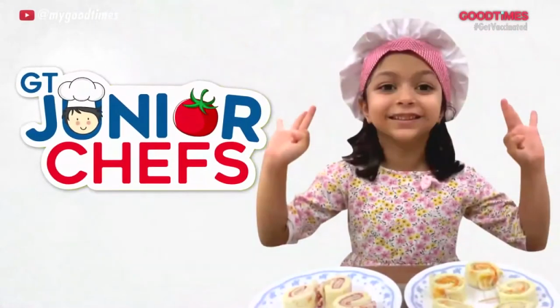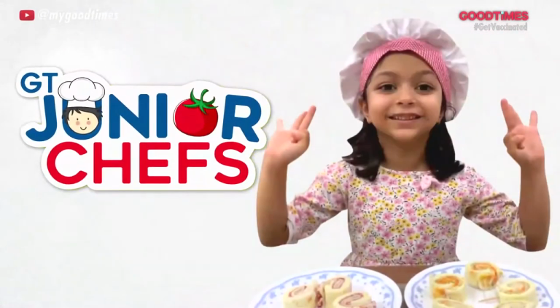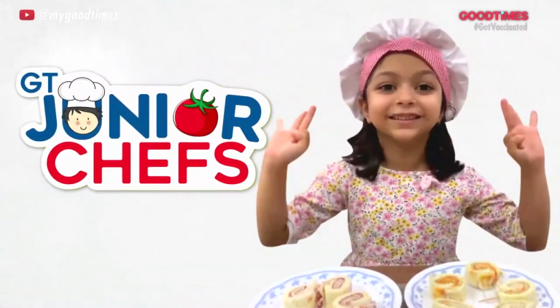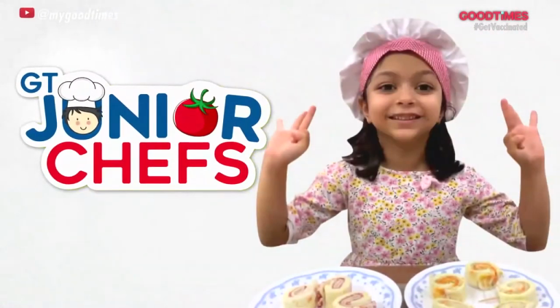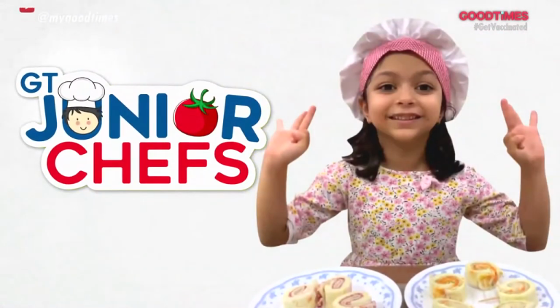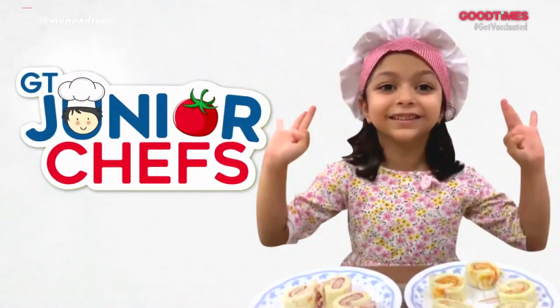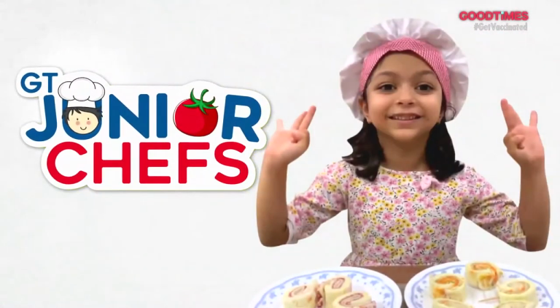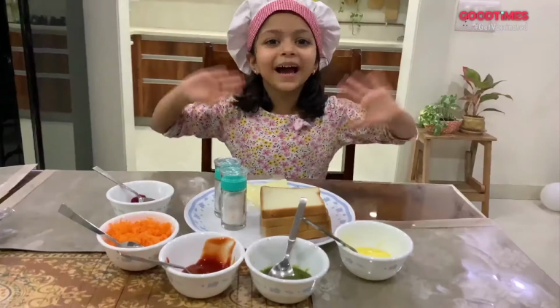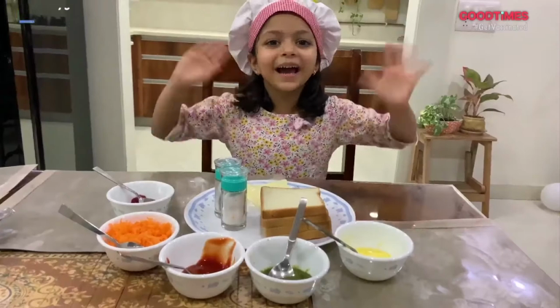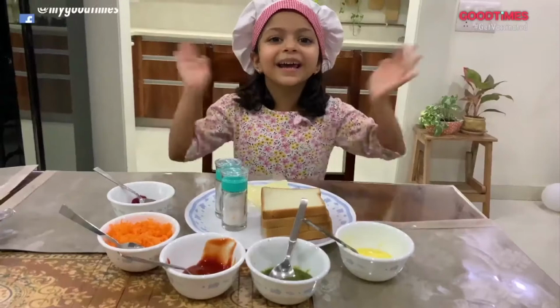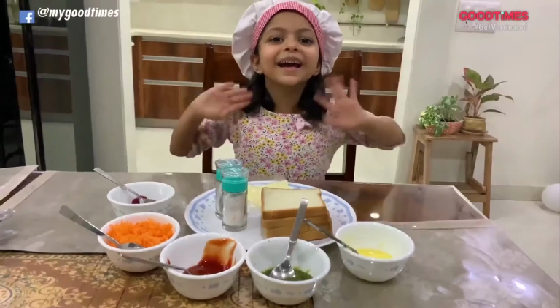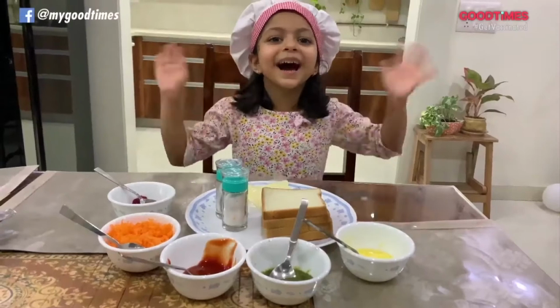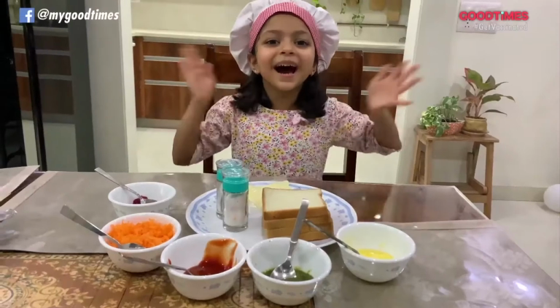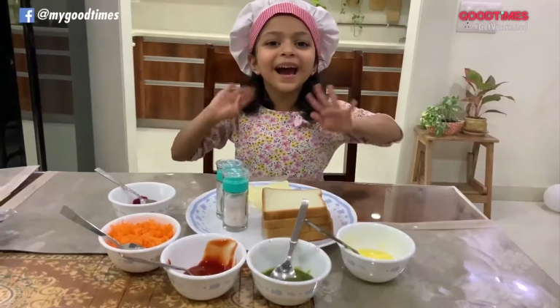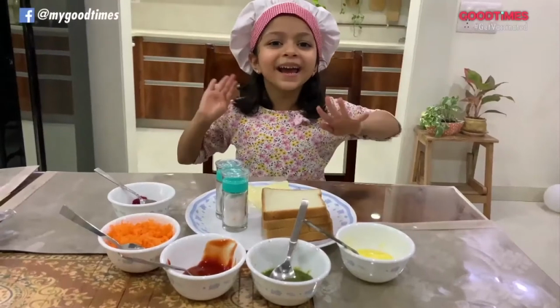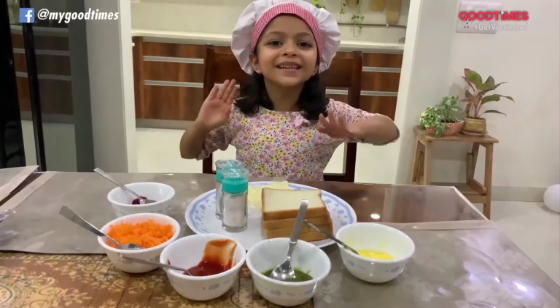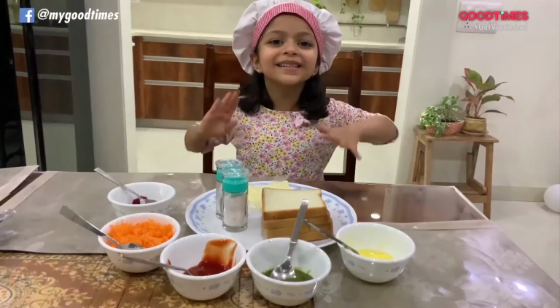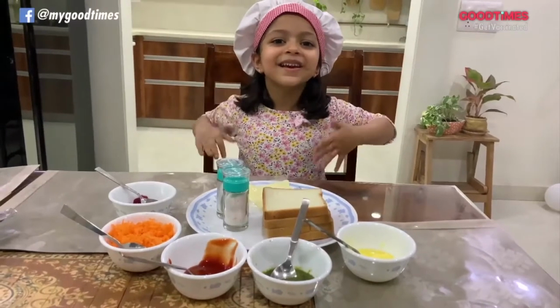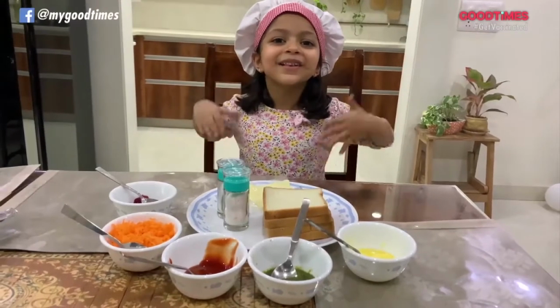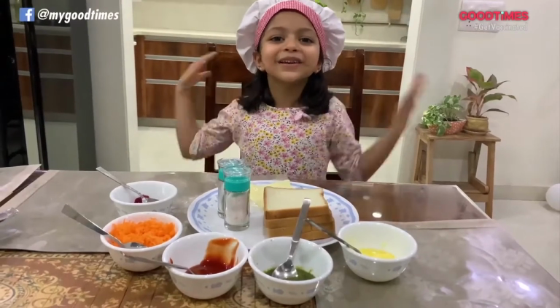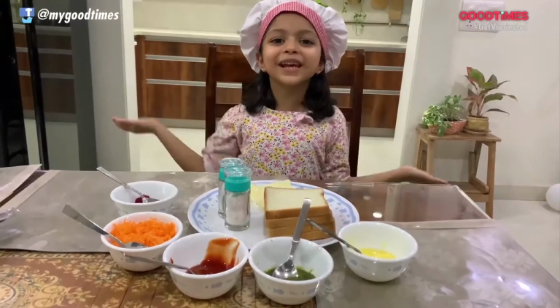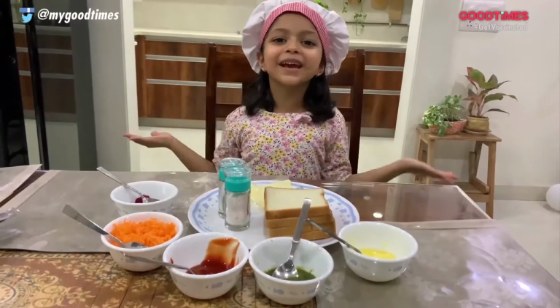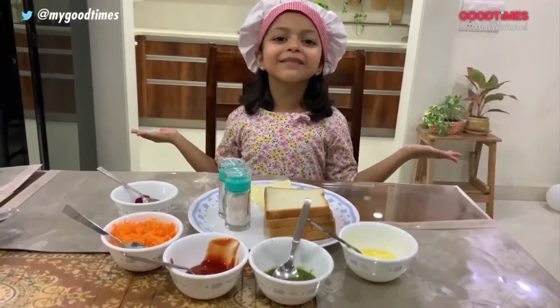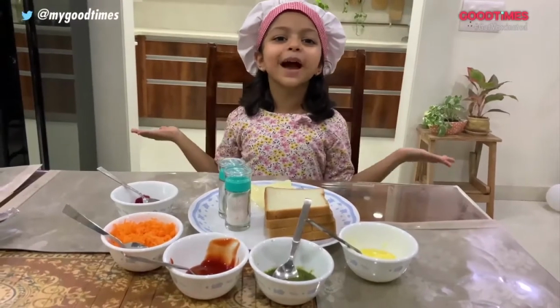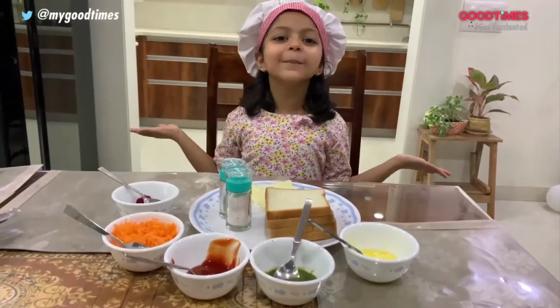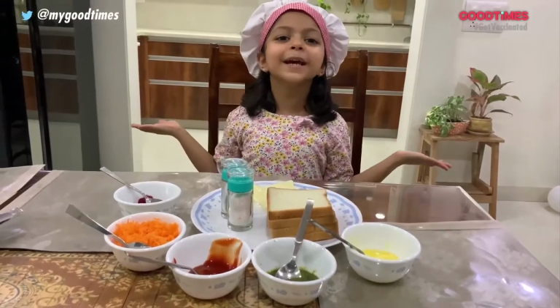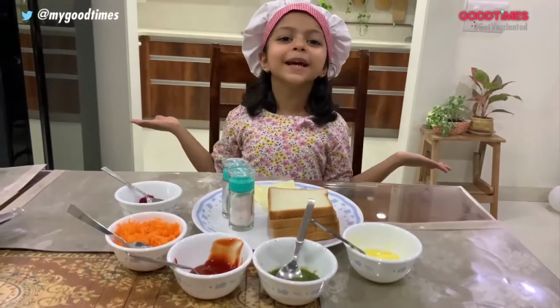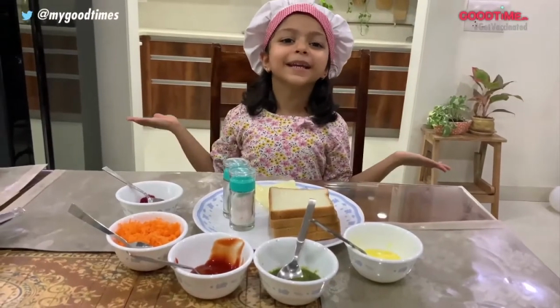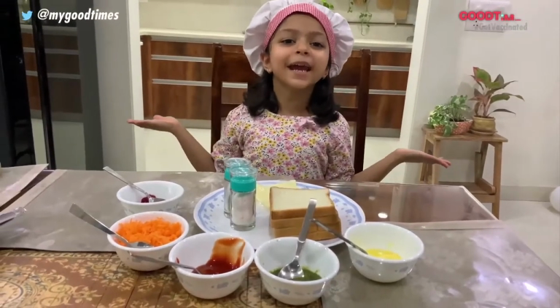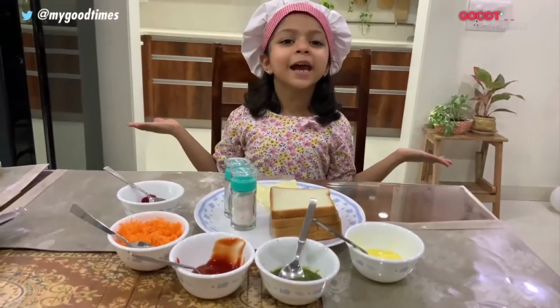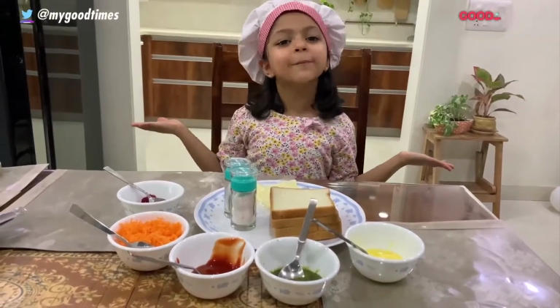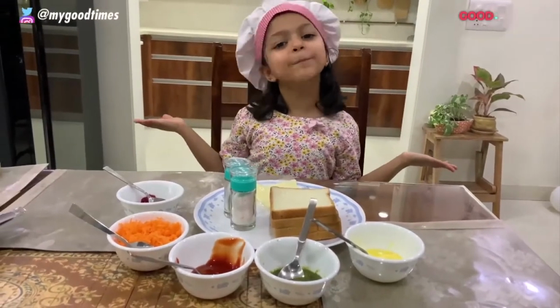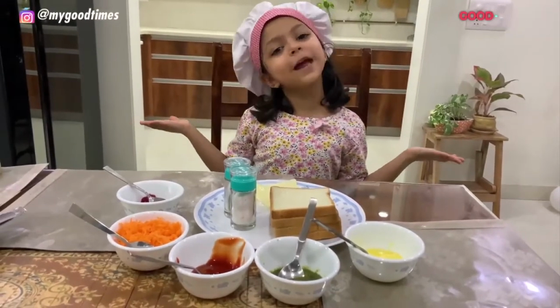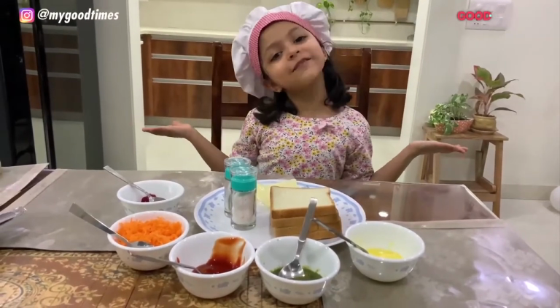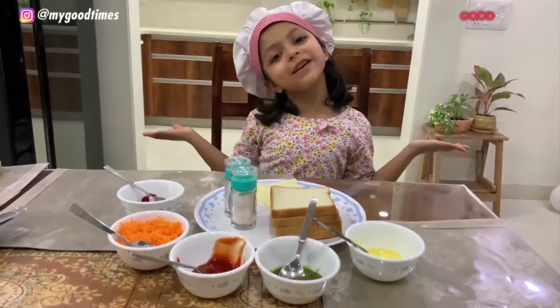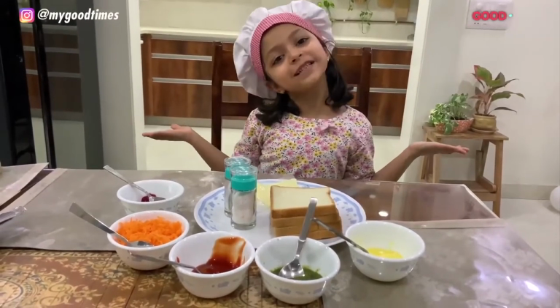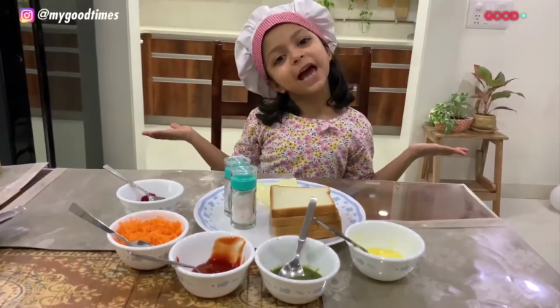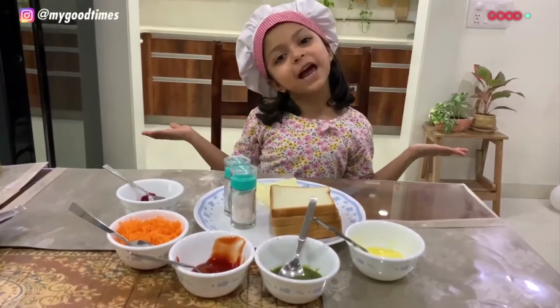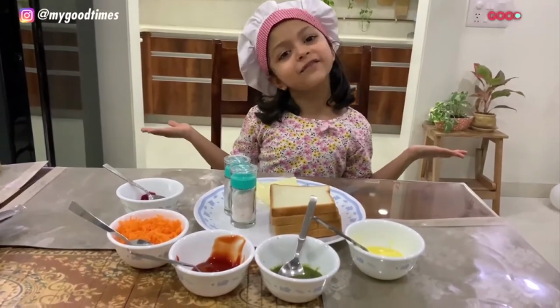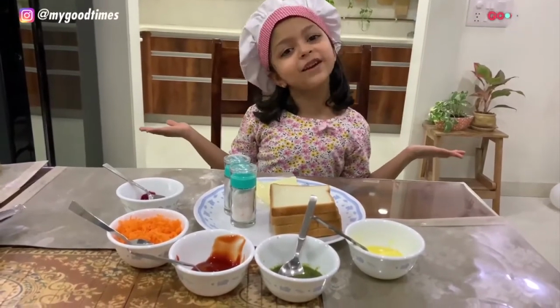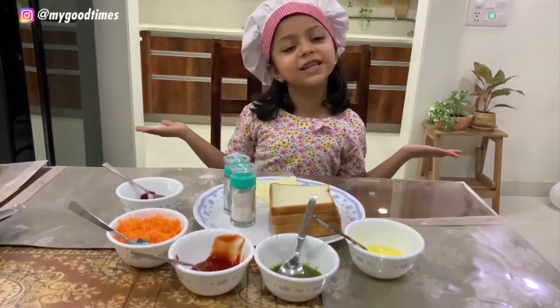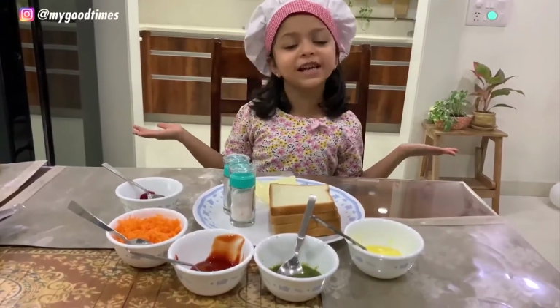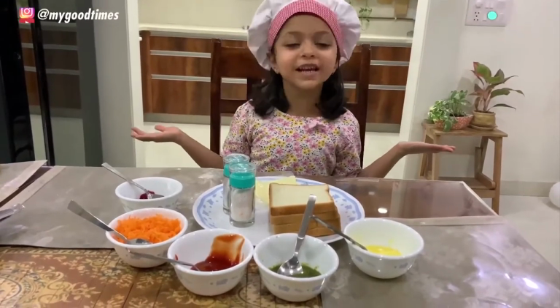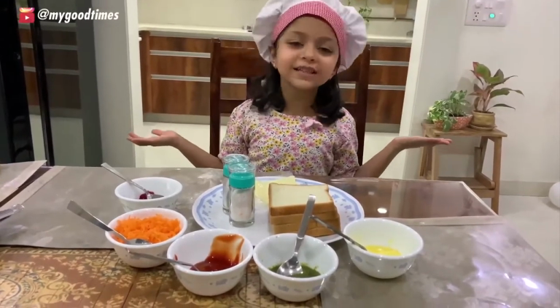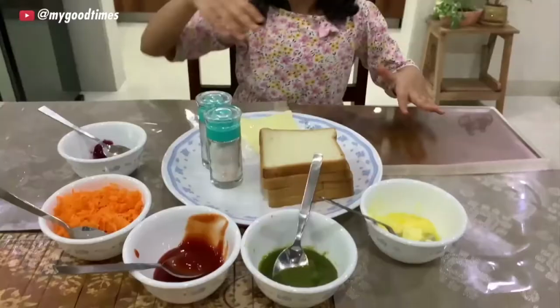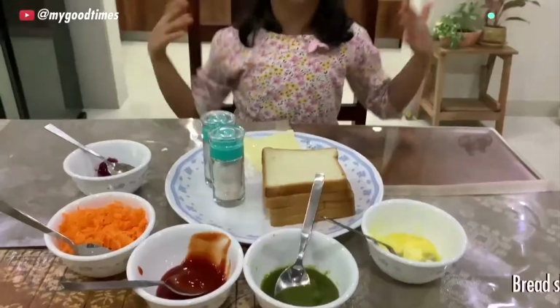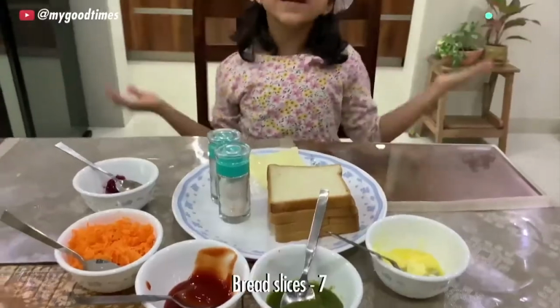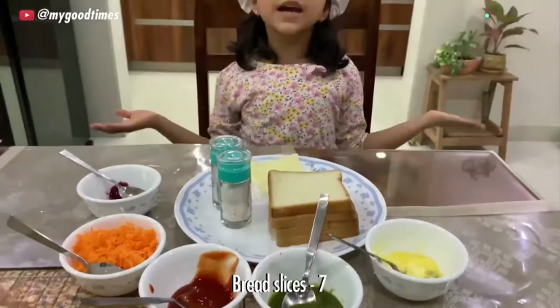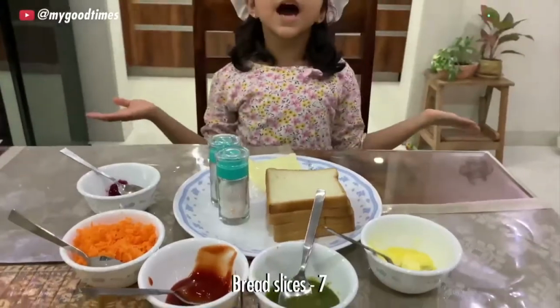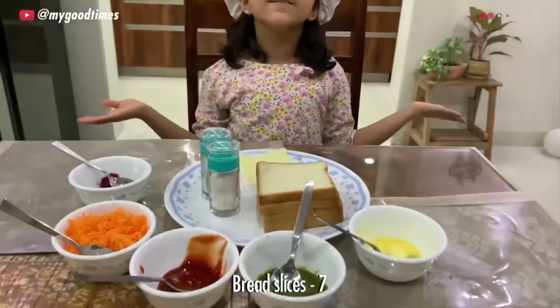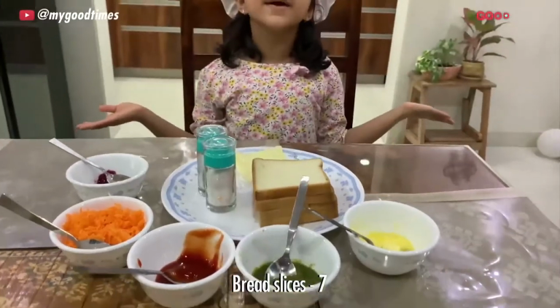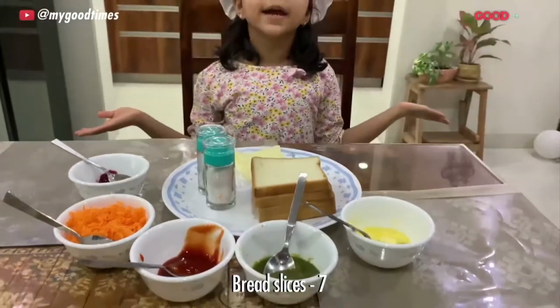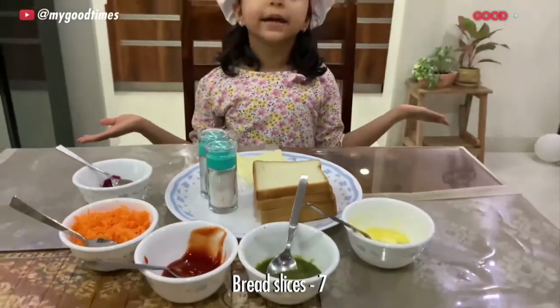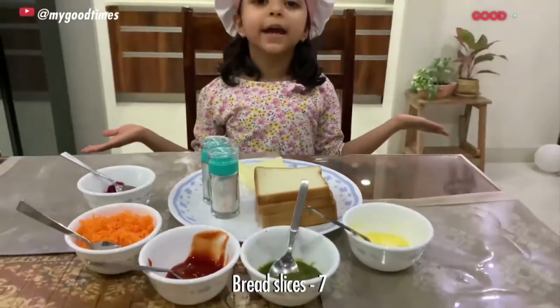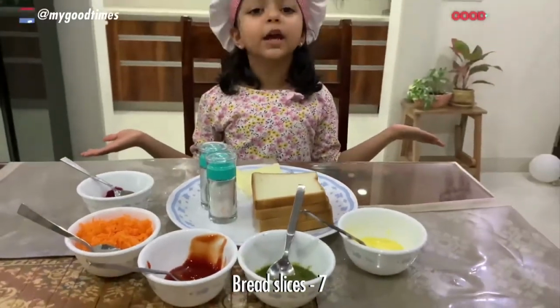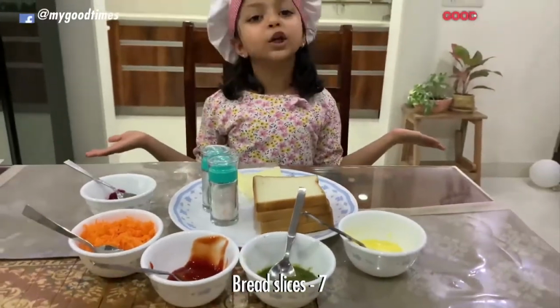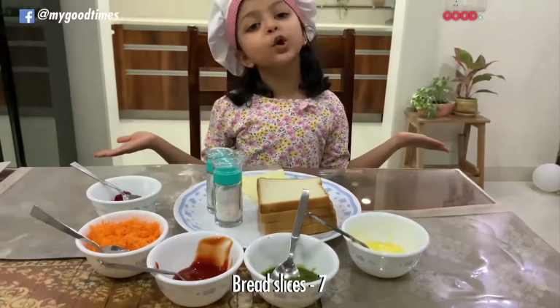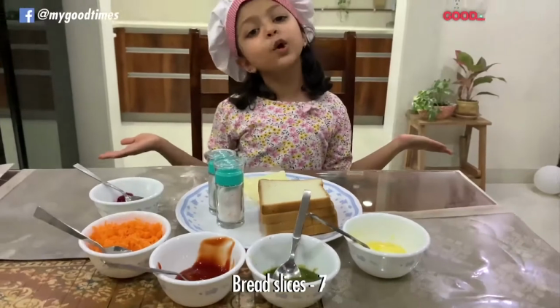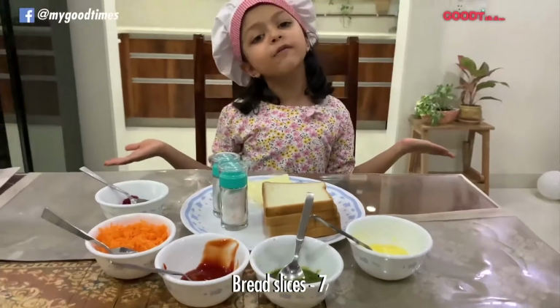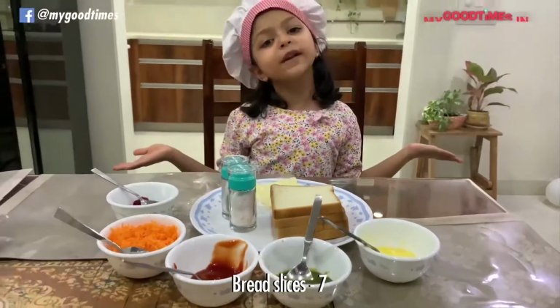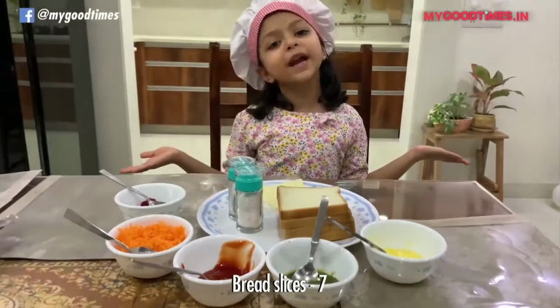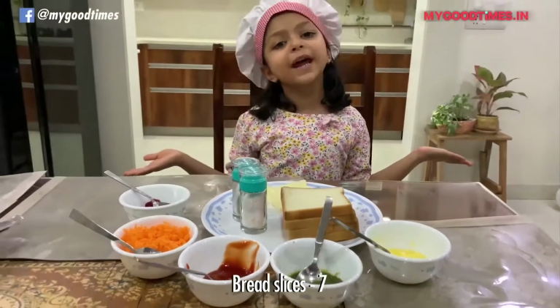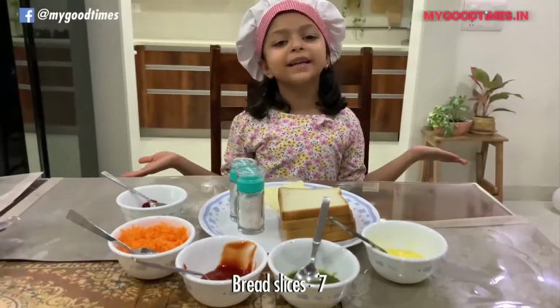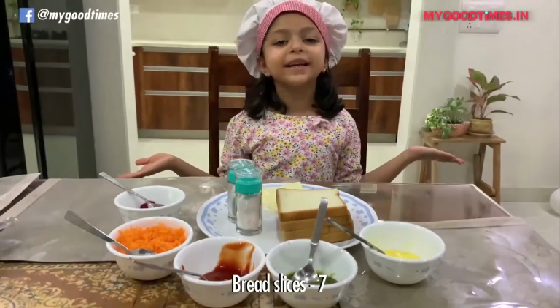Hi guys, today we are making pin with sandwiches. We are making 2 varieties.